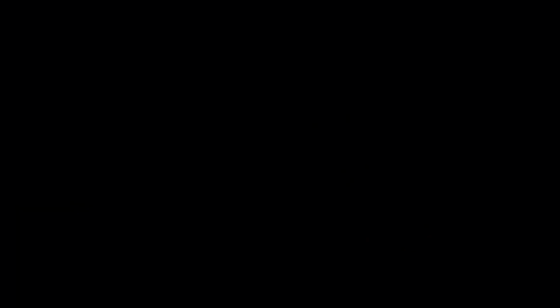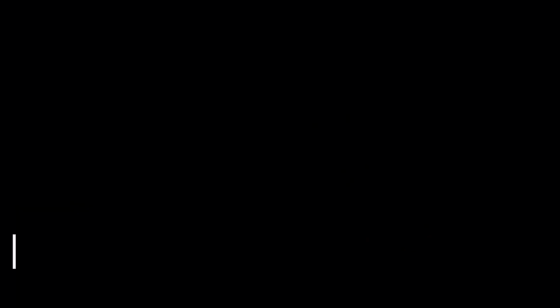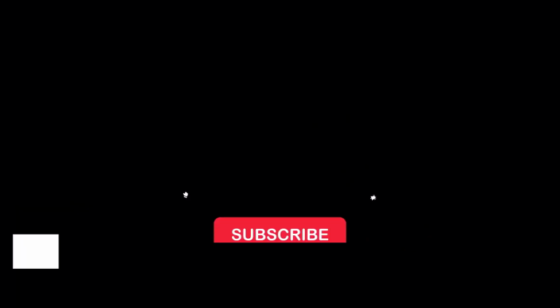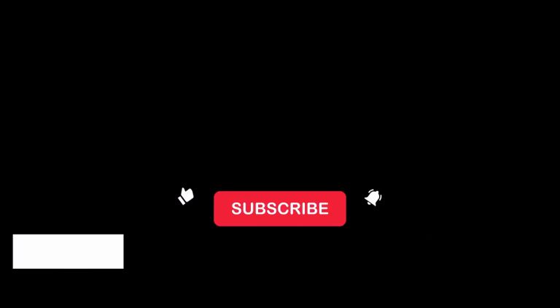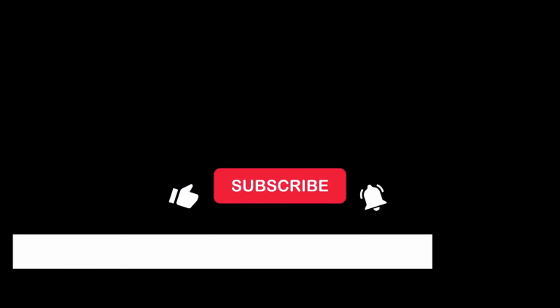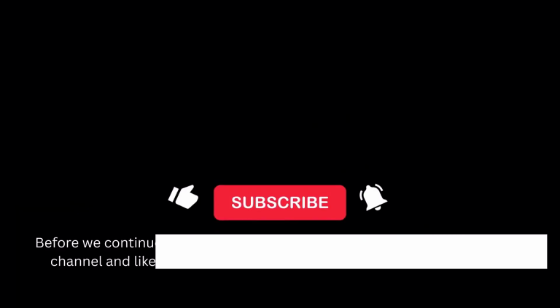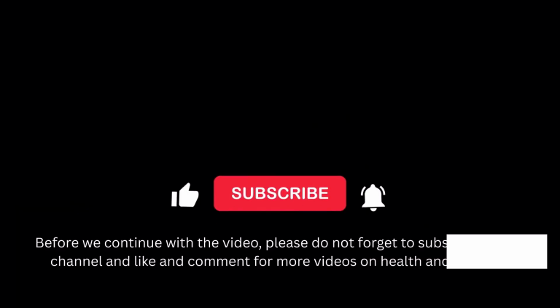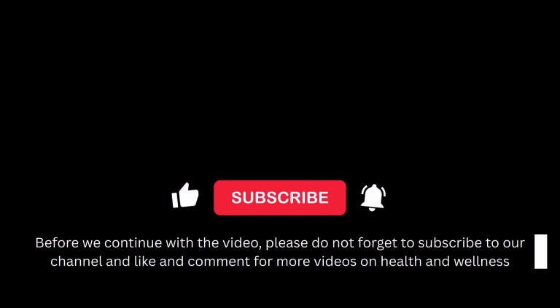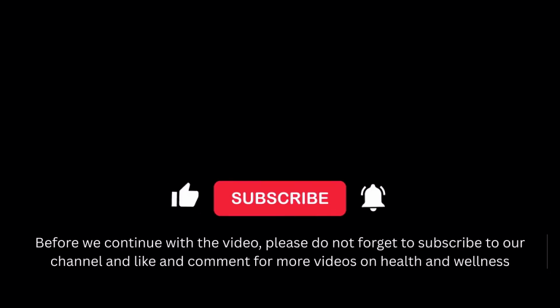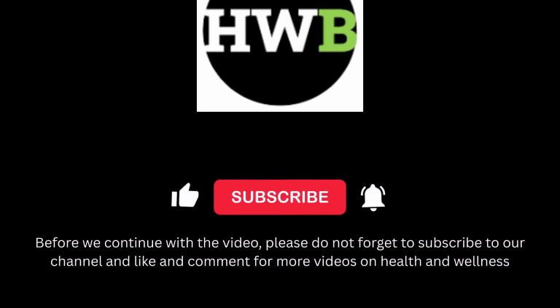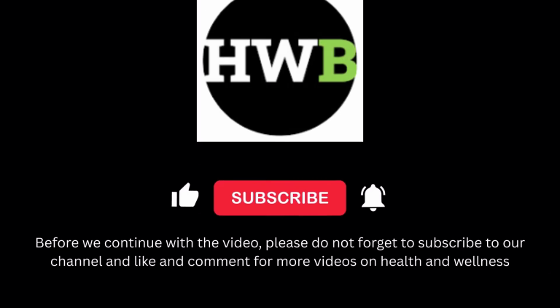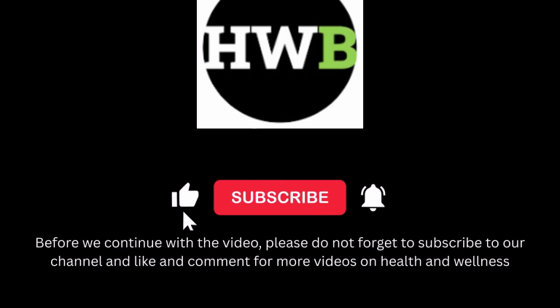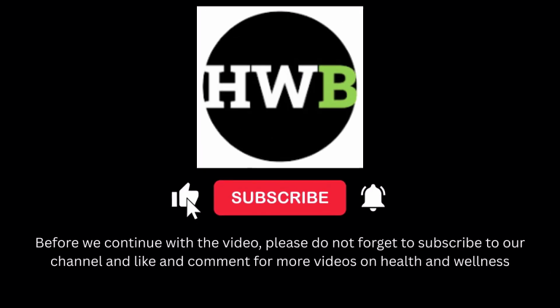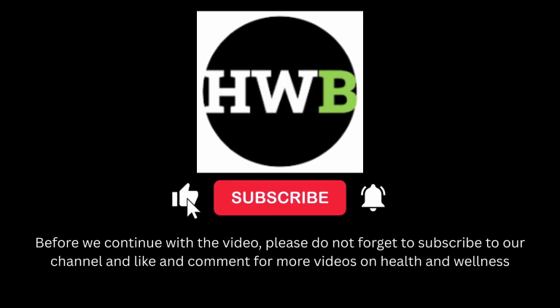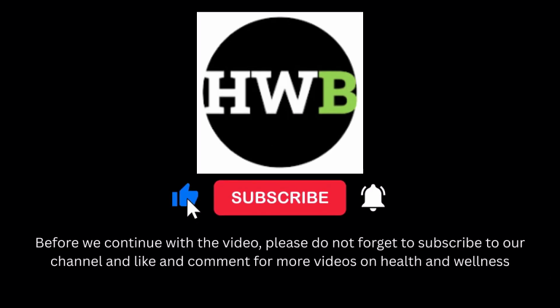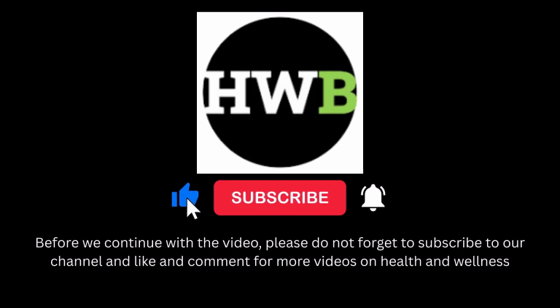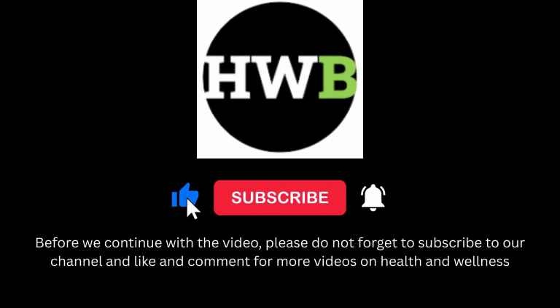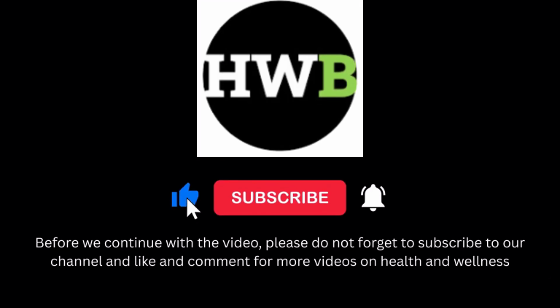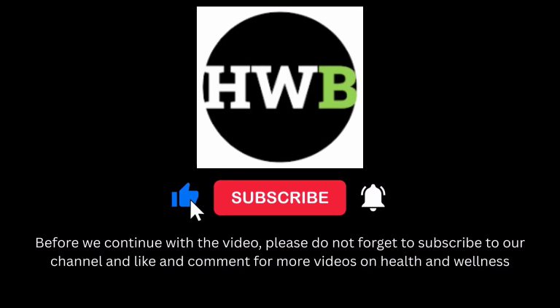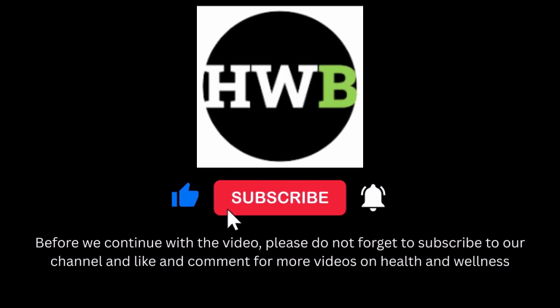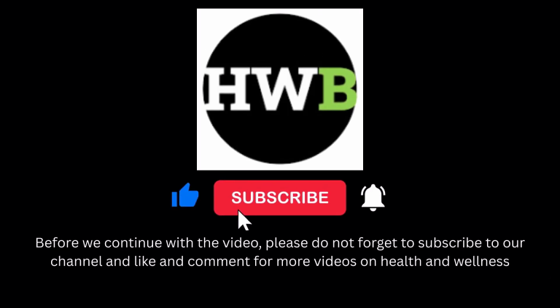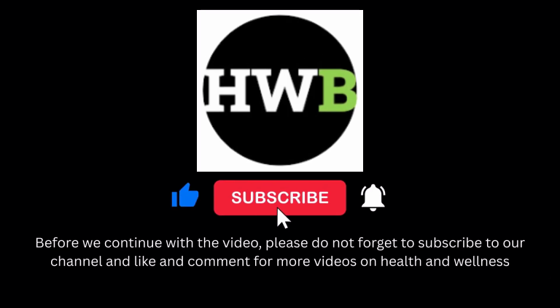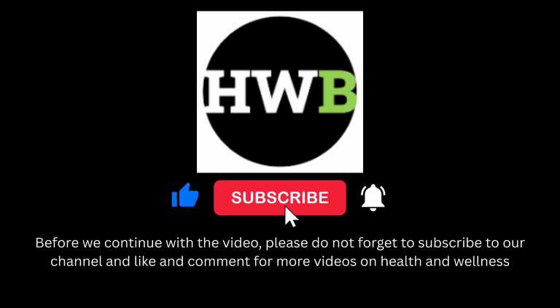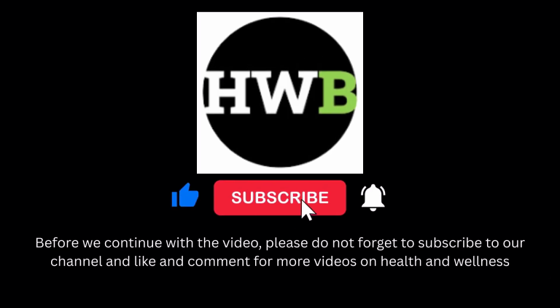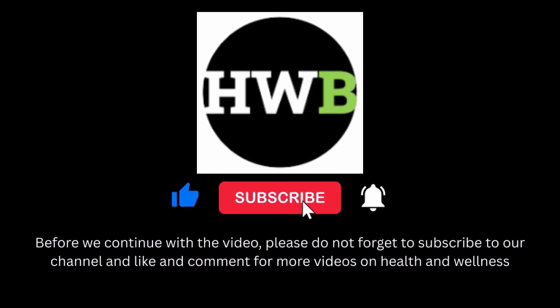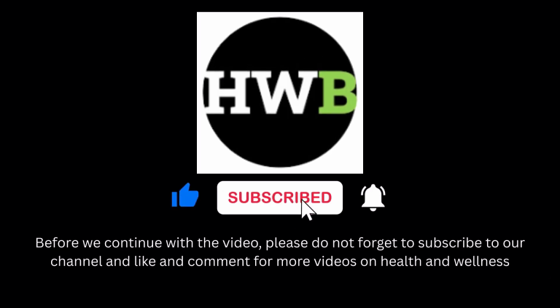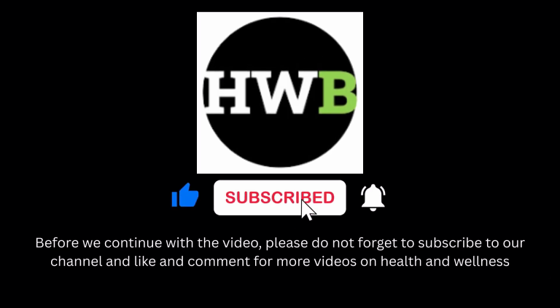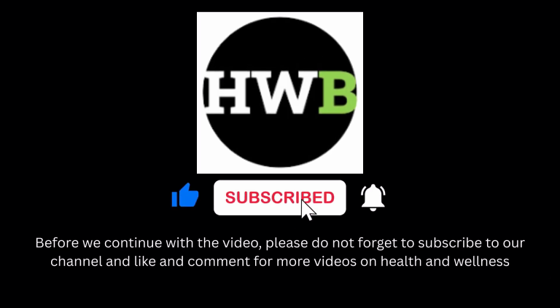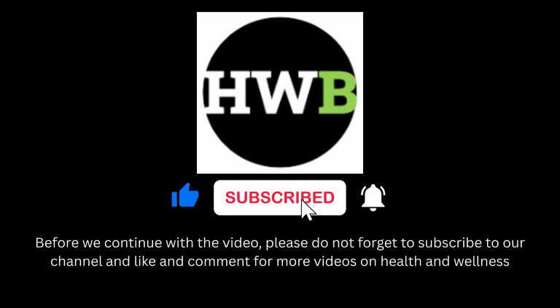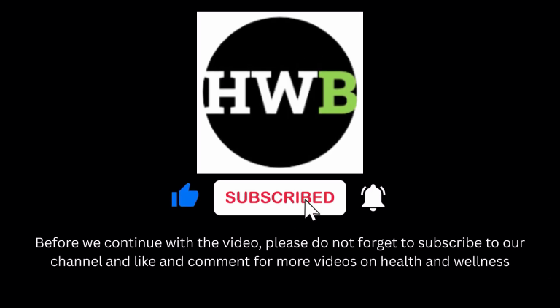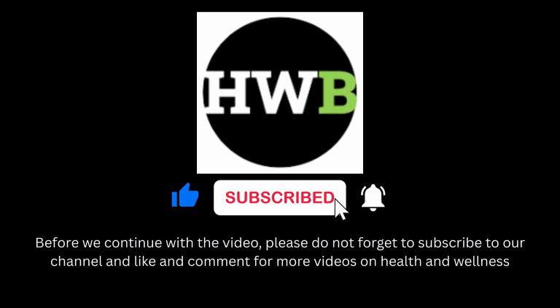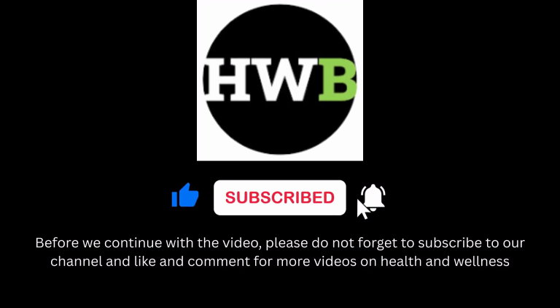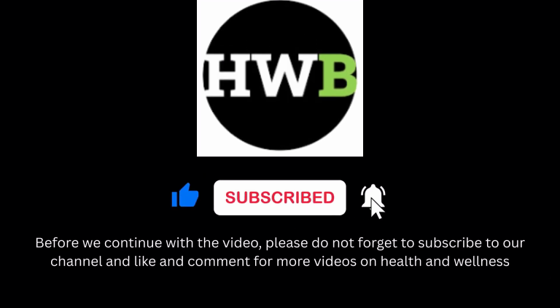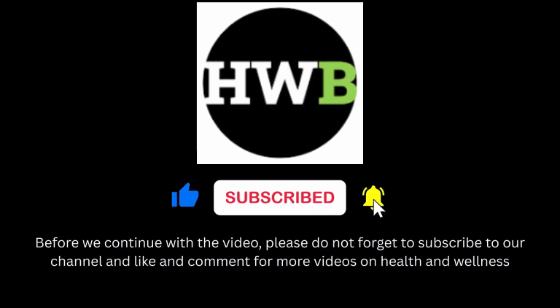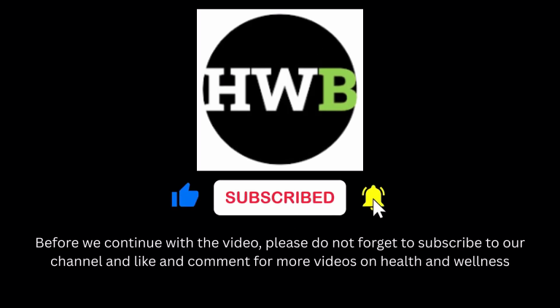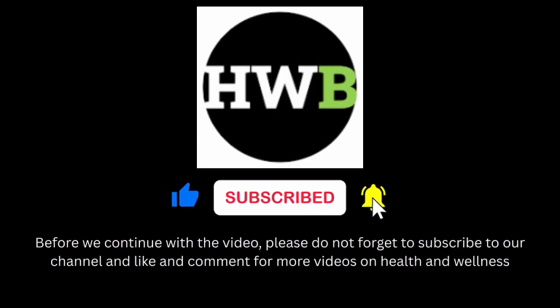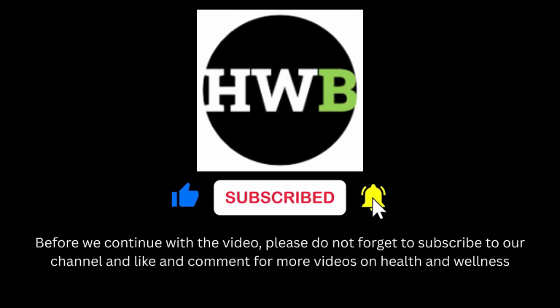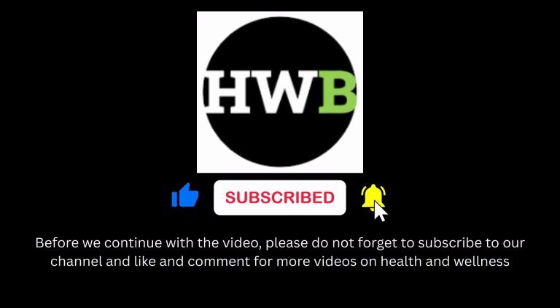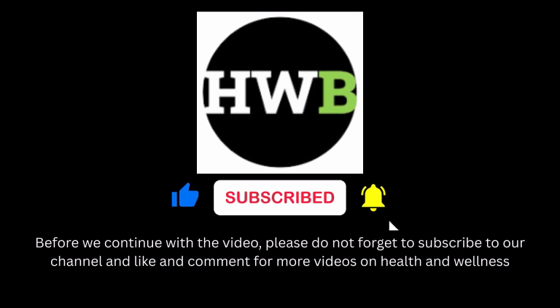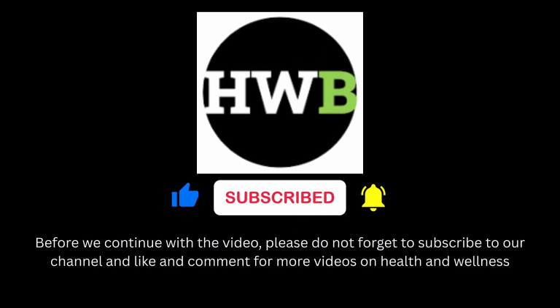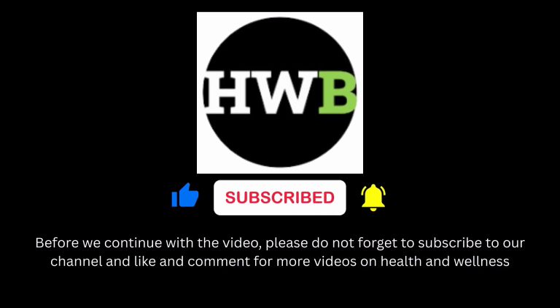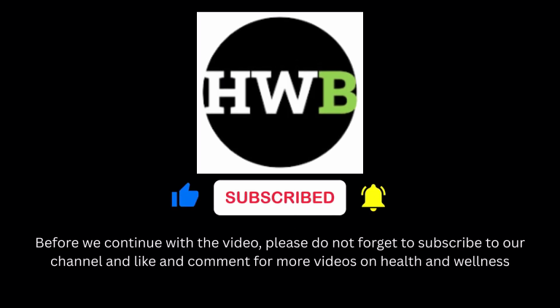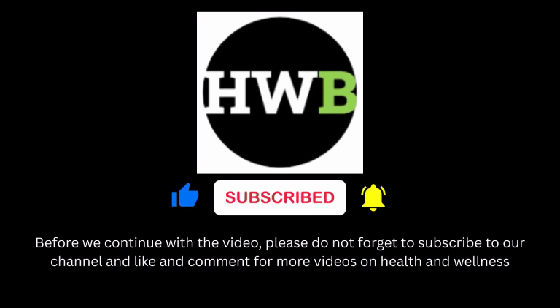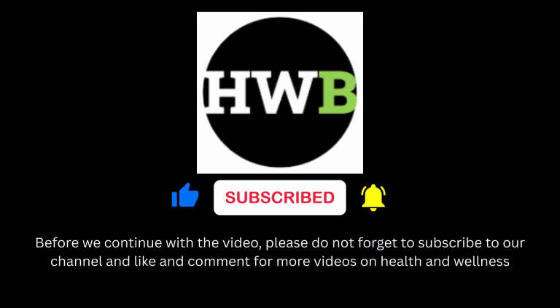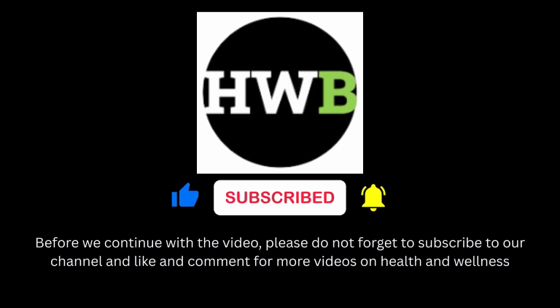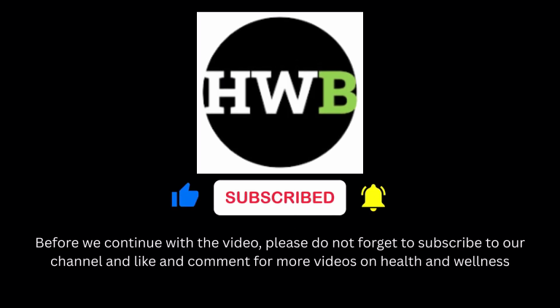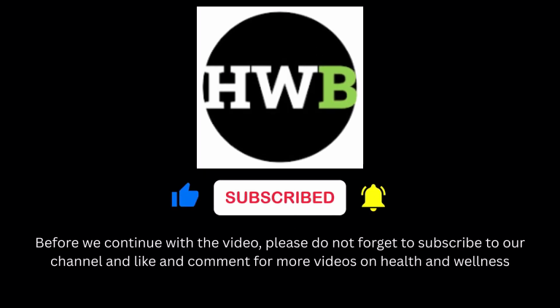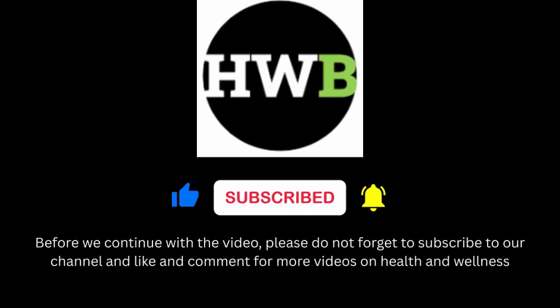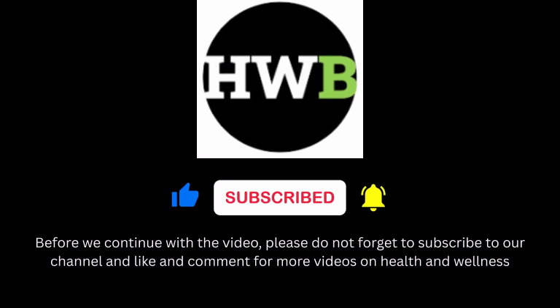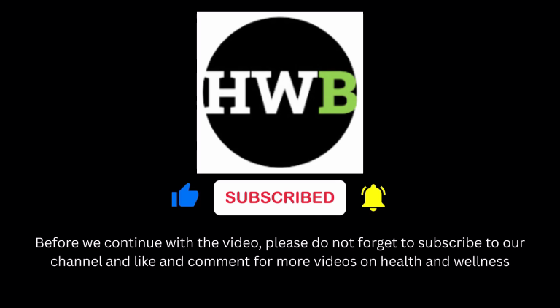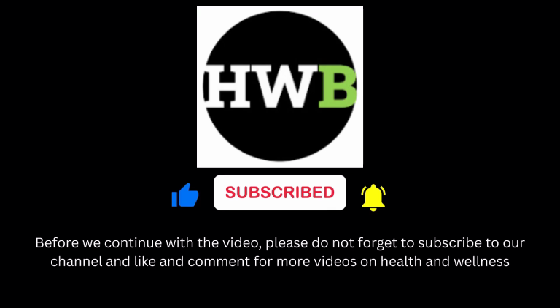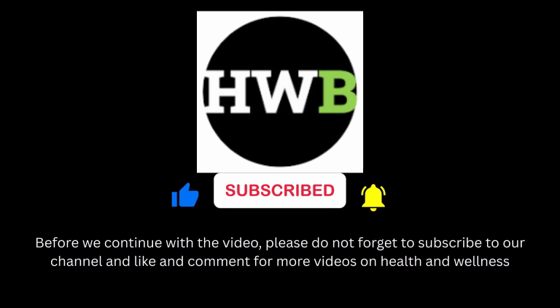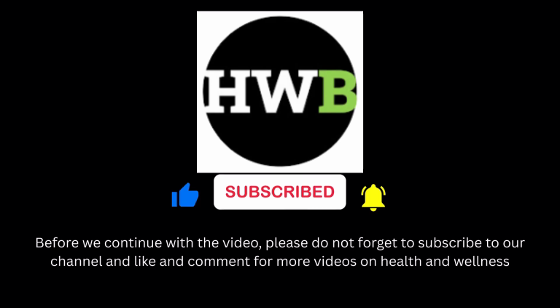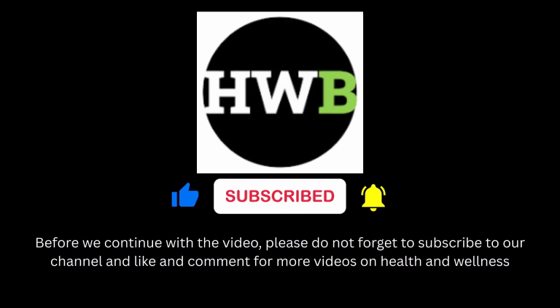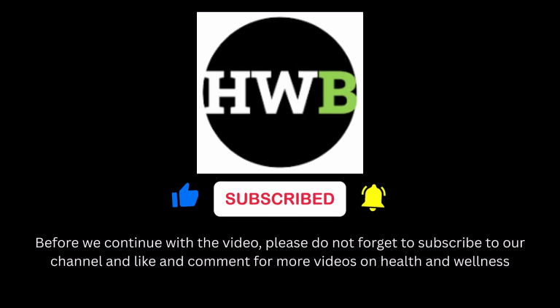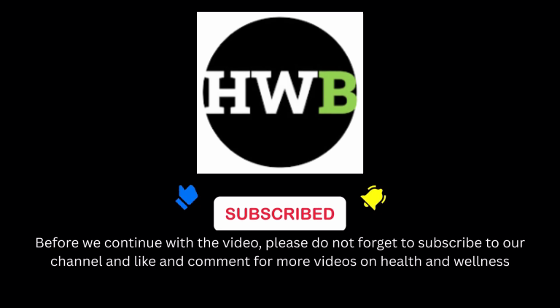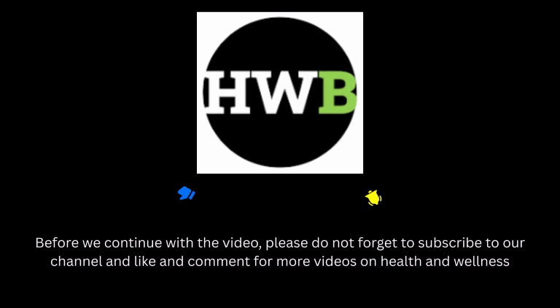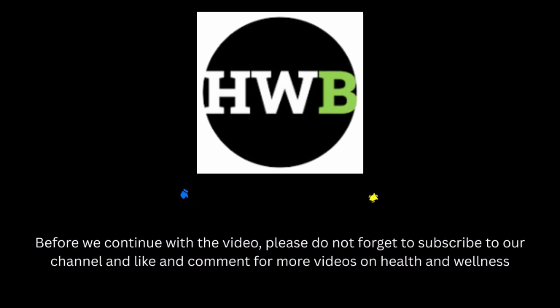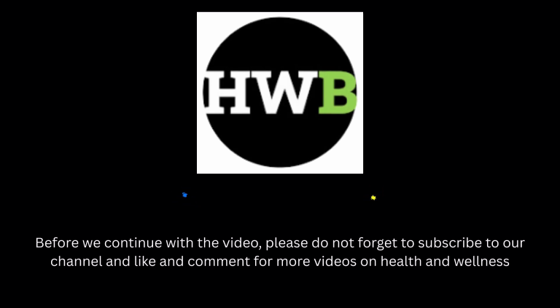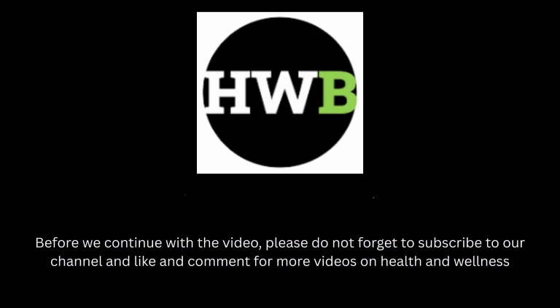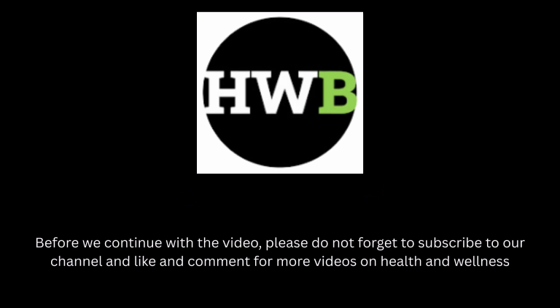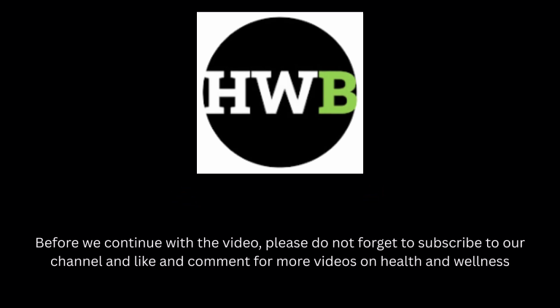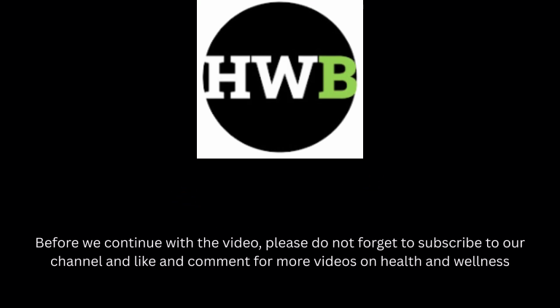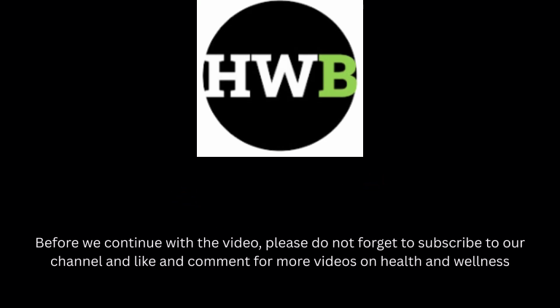Before we continue with the video, please do not forget to subscribe to our channel and like and comment for more videos on health and wellness.